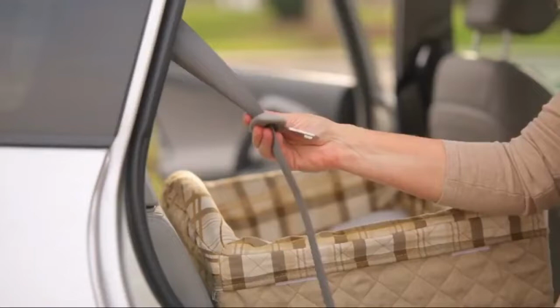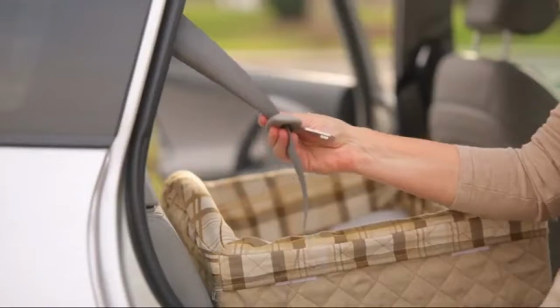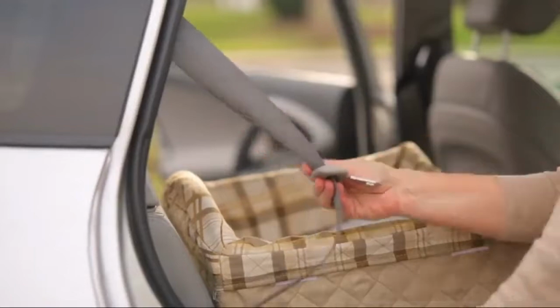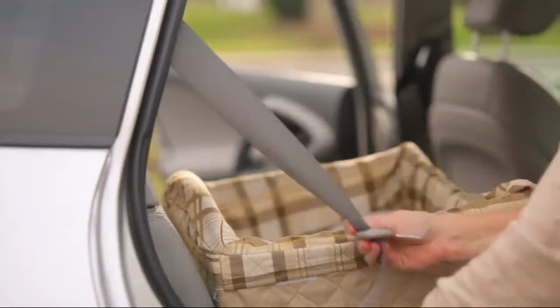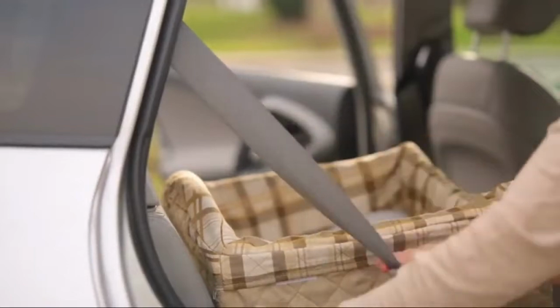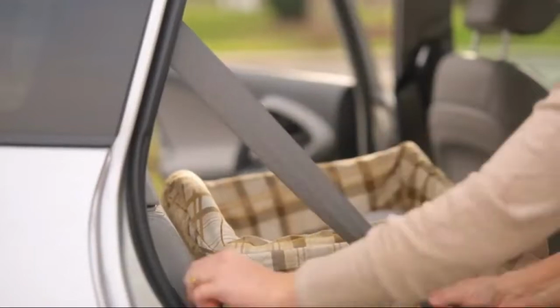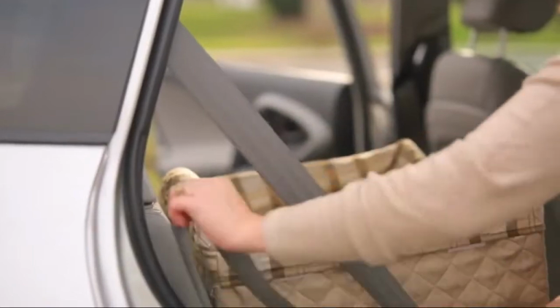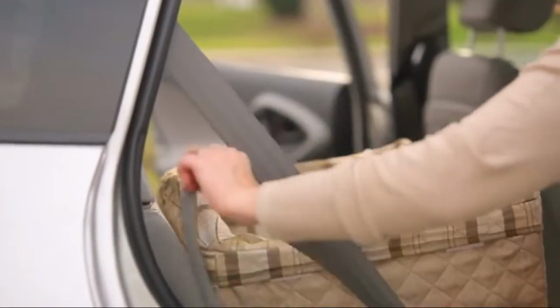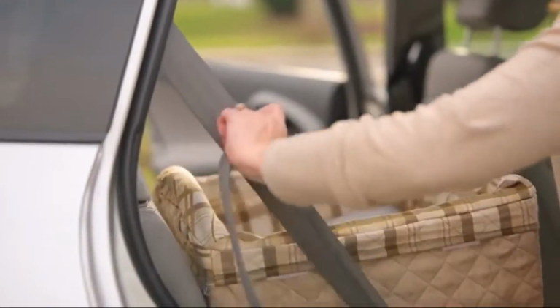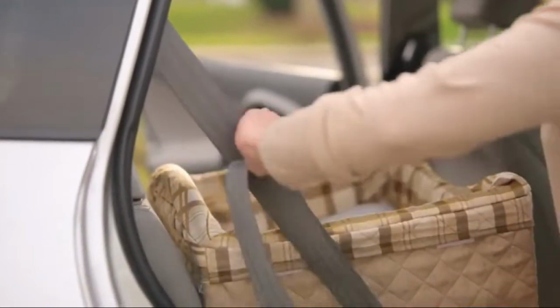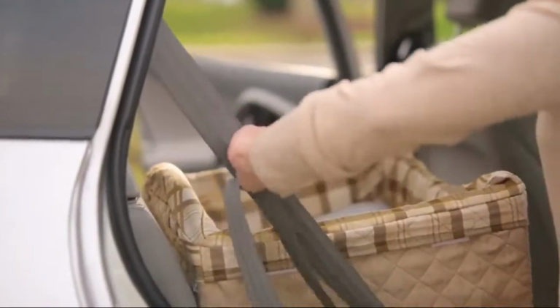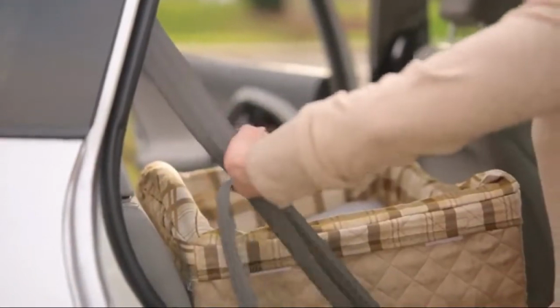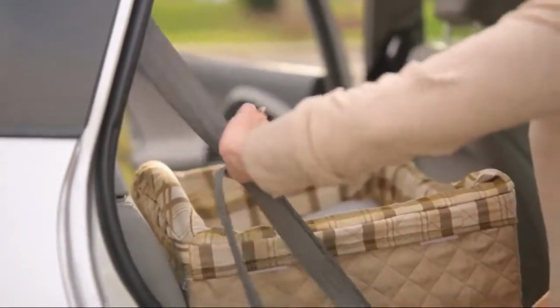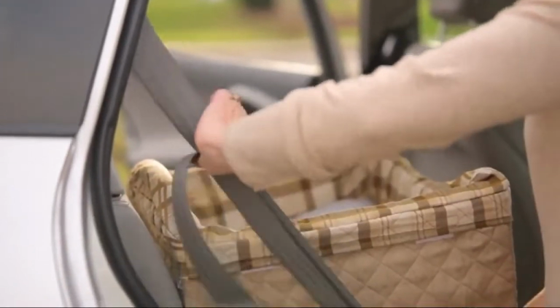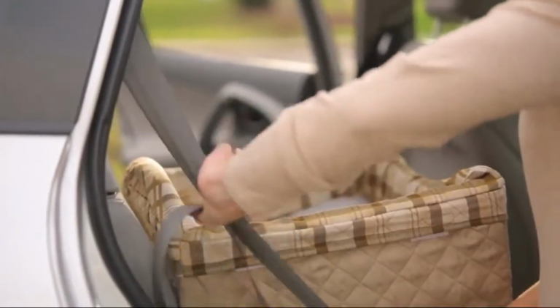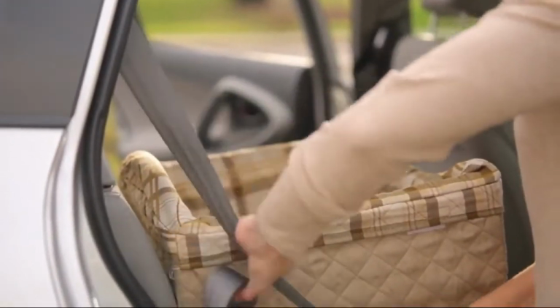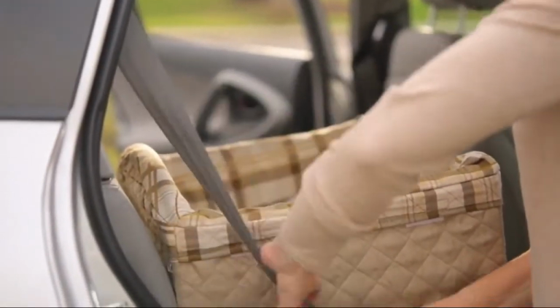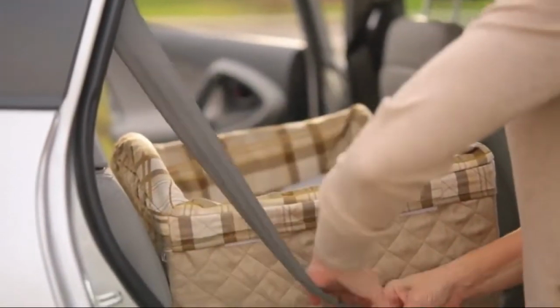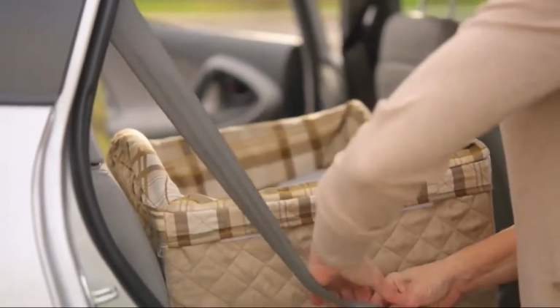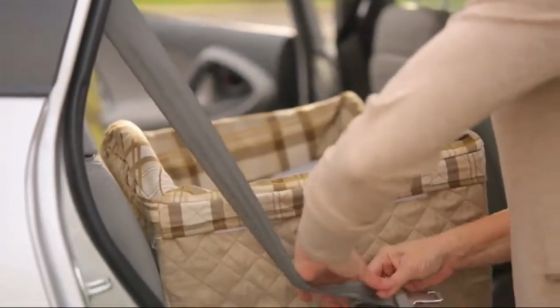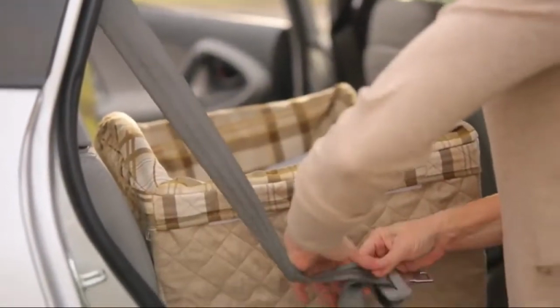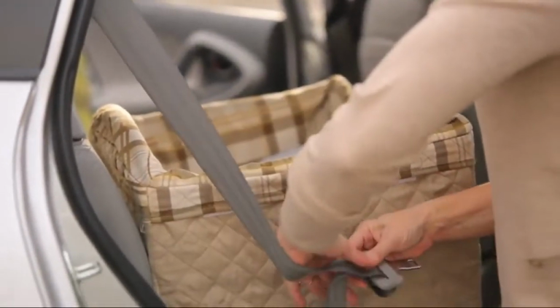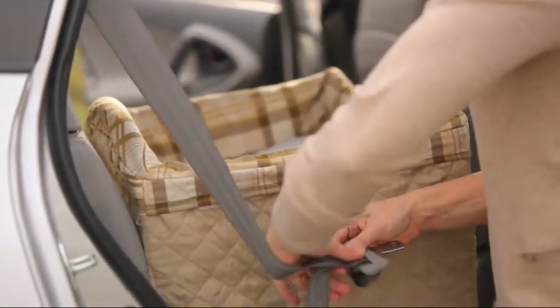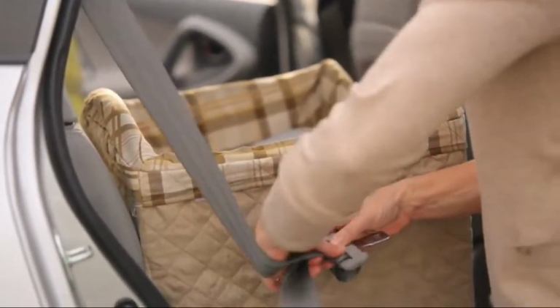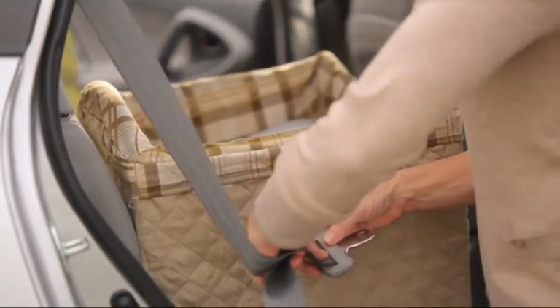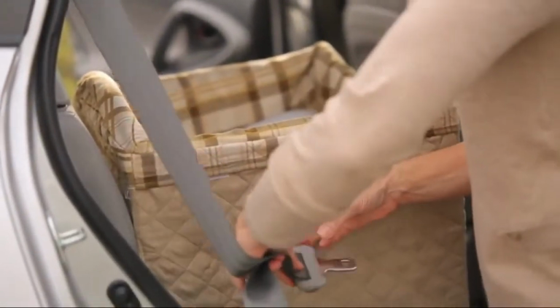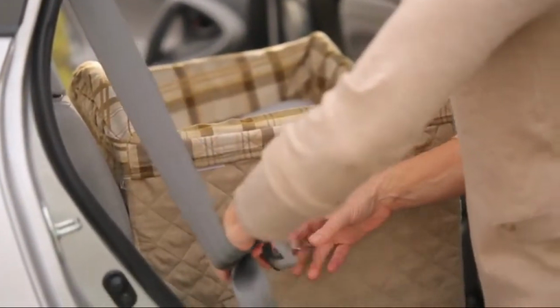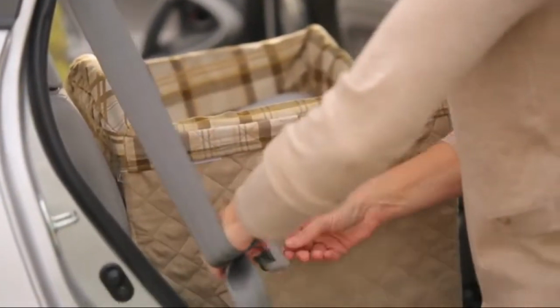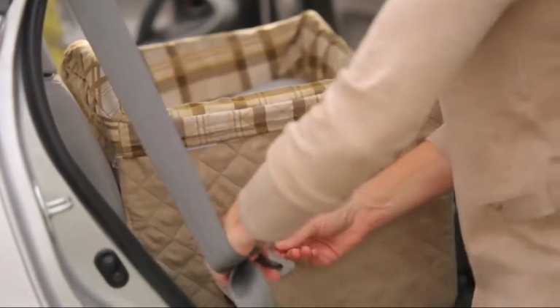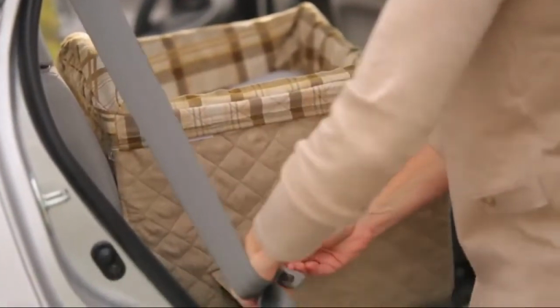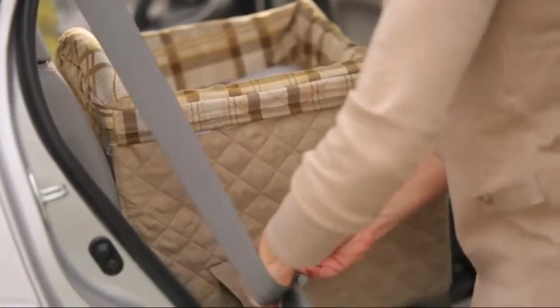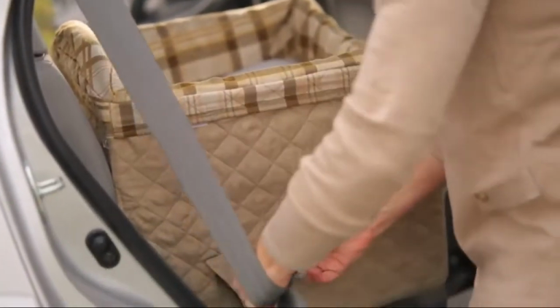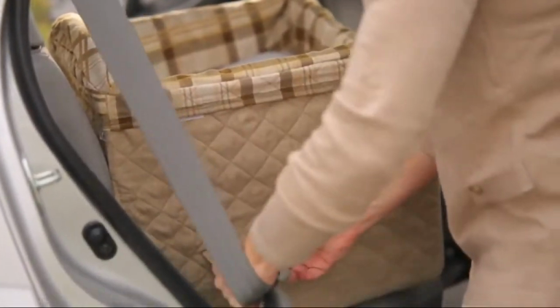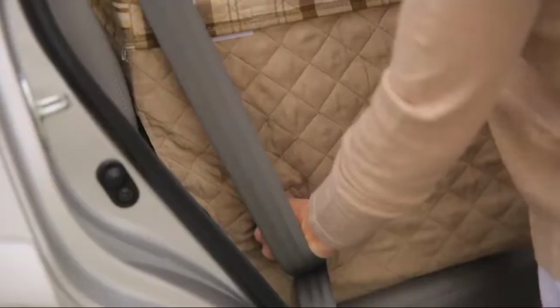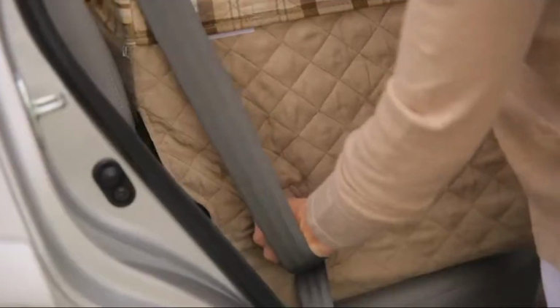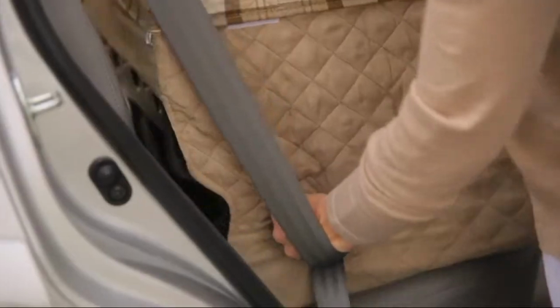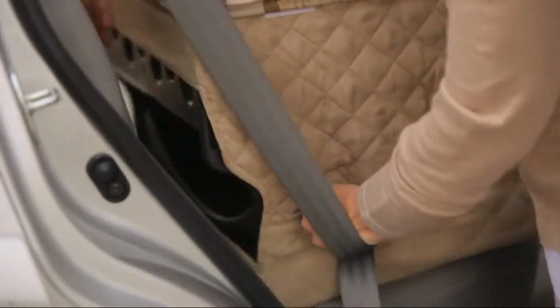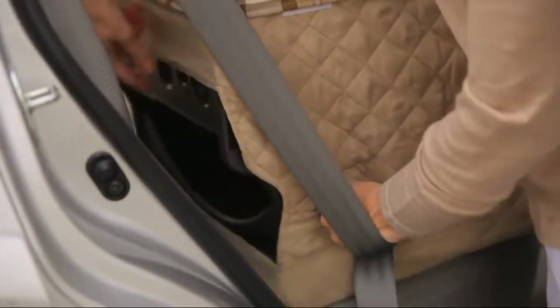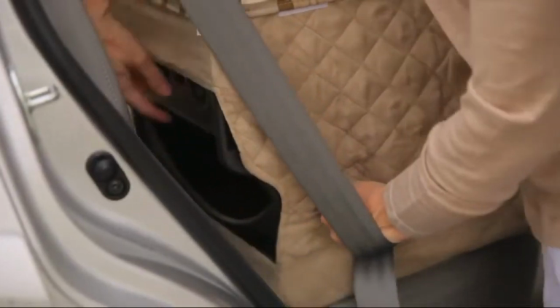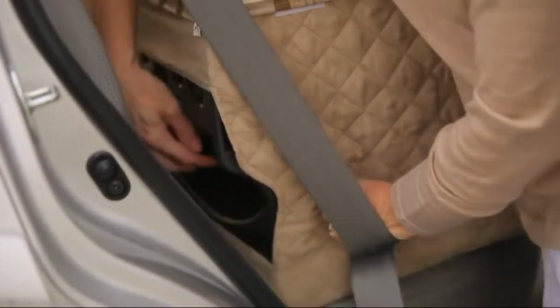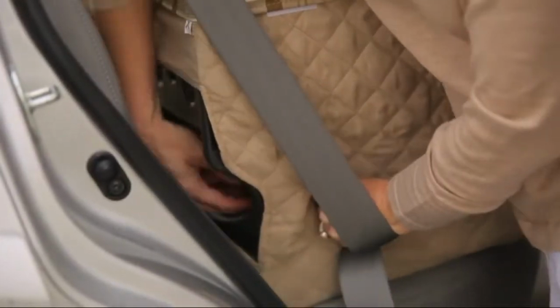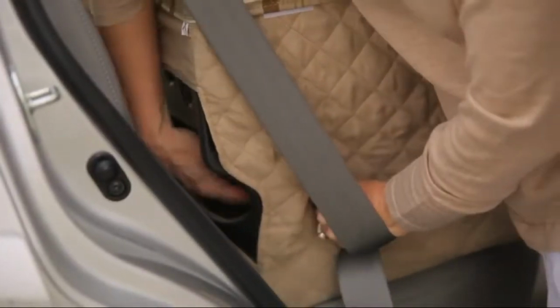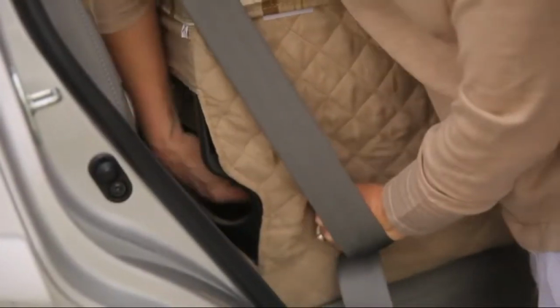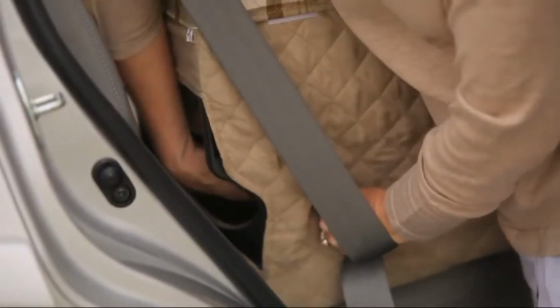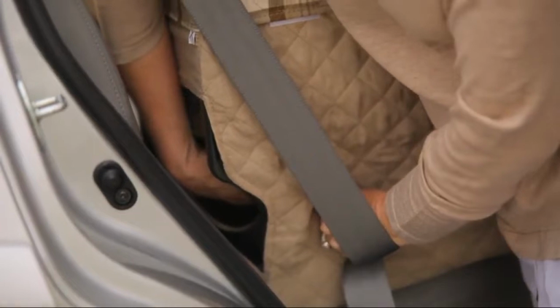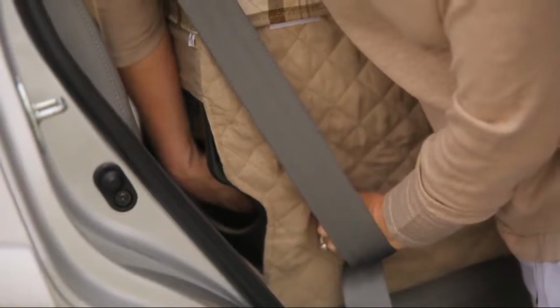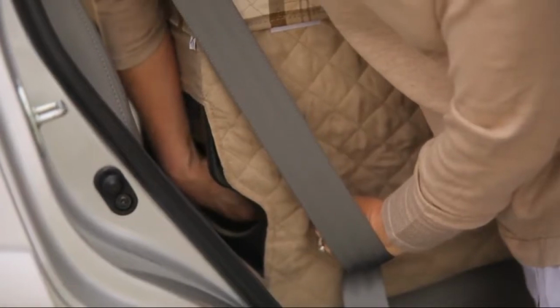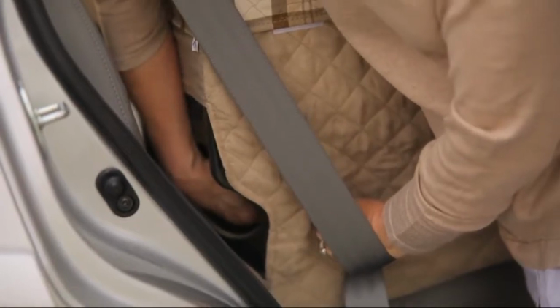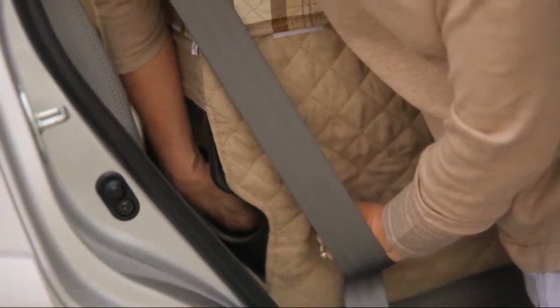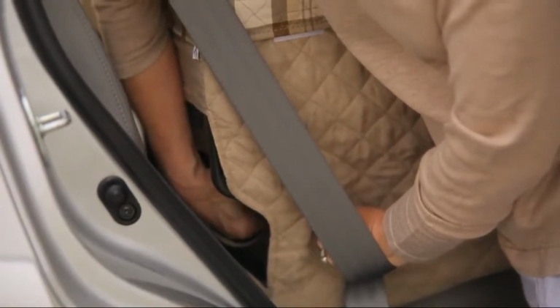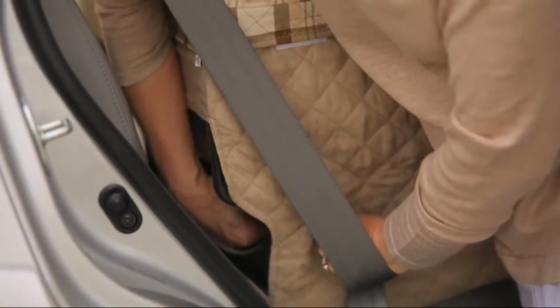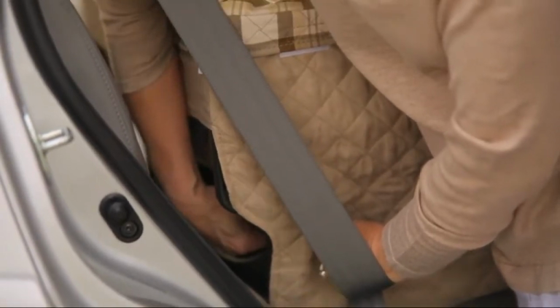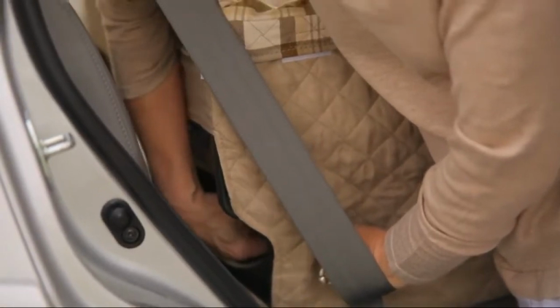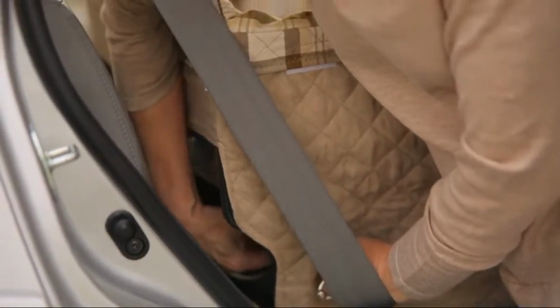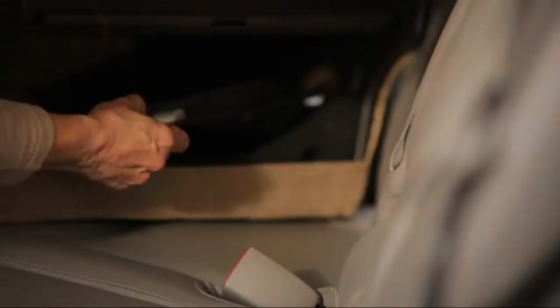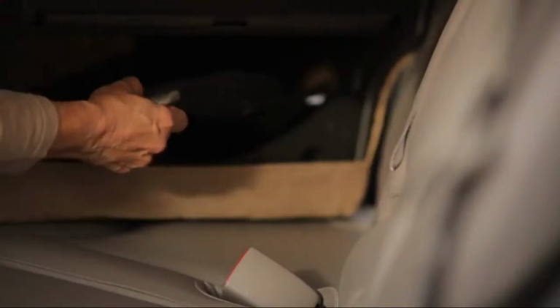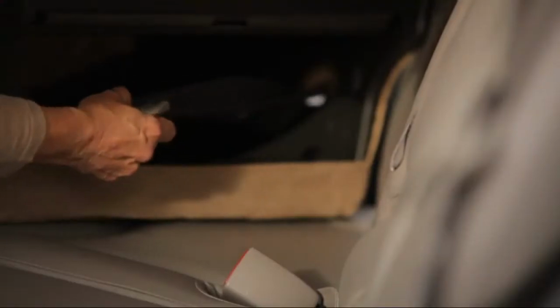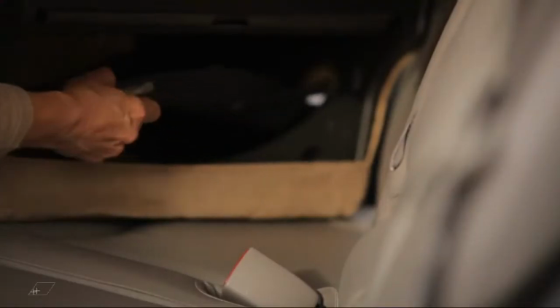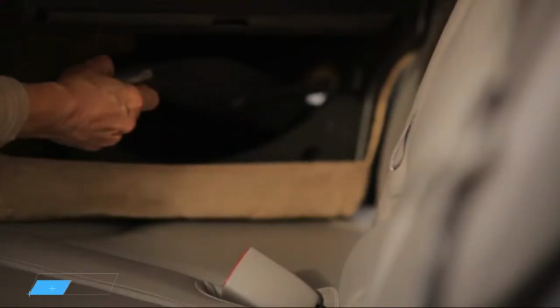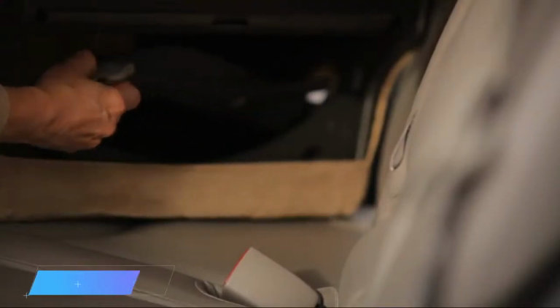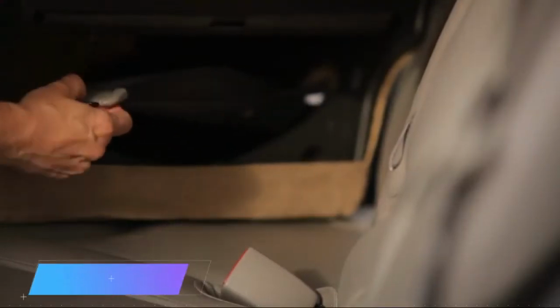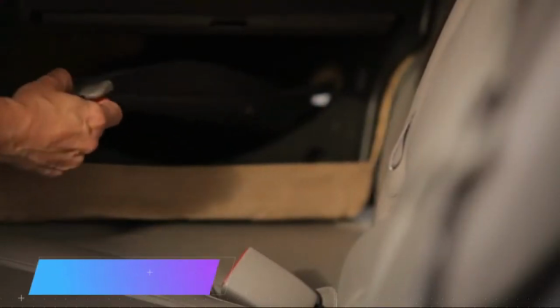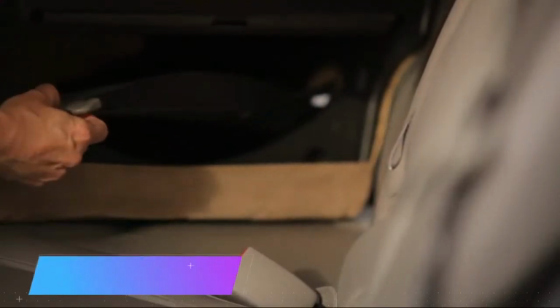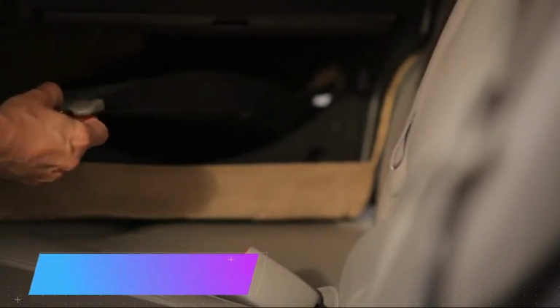PetSafe Happy Ride Jumbo Booster Seat for Dogs — an elevated pet bed for cars, trucks, and SUVs that supports pets up to 30 pounds.